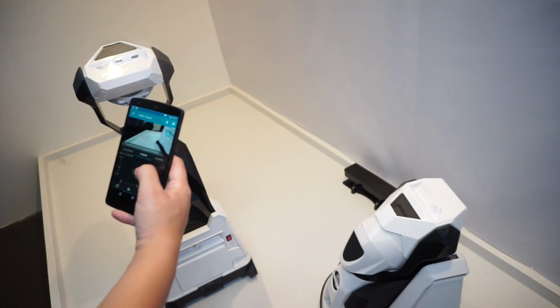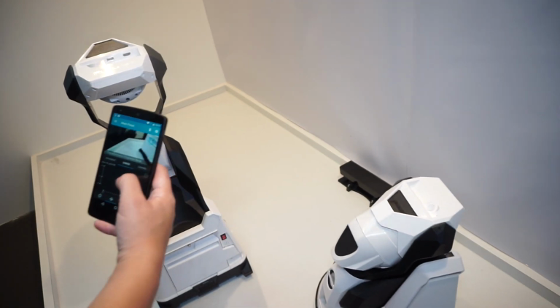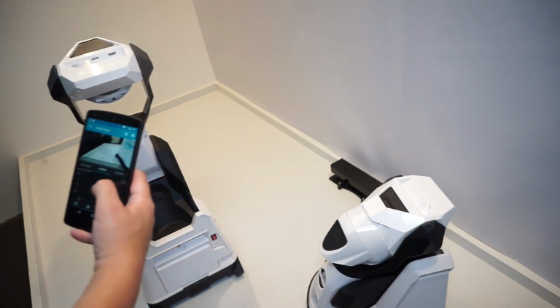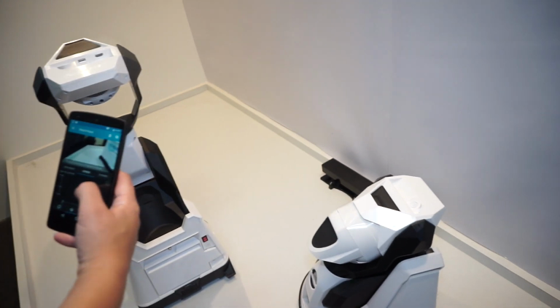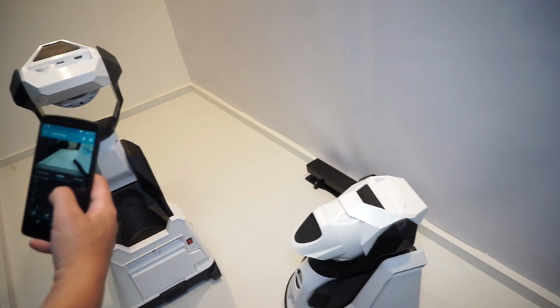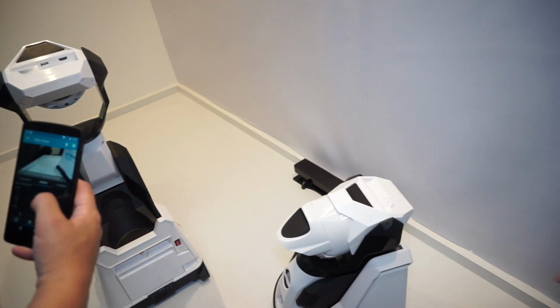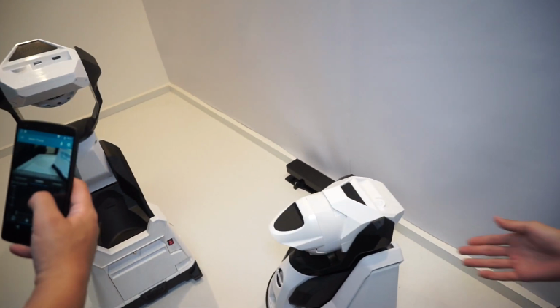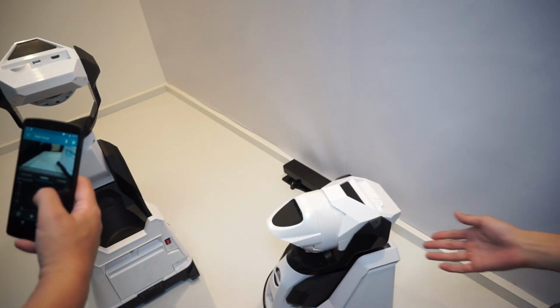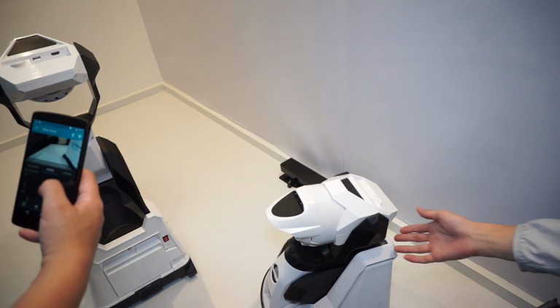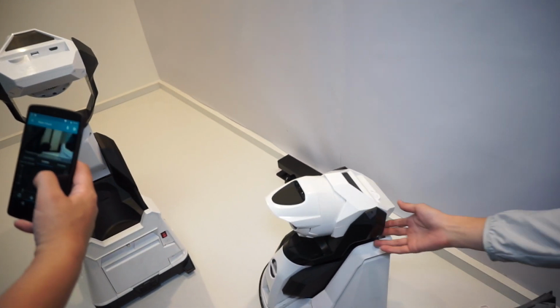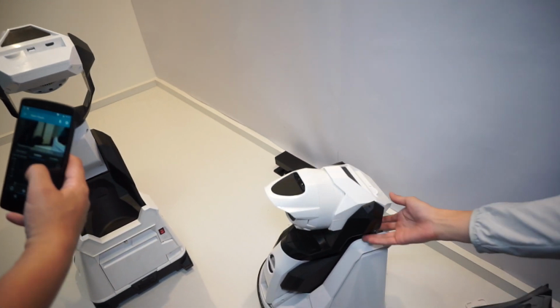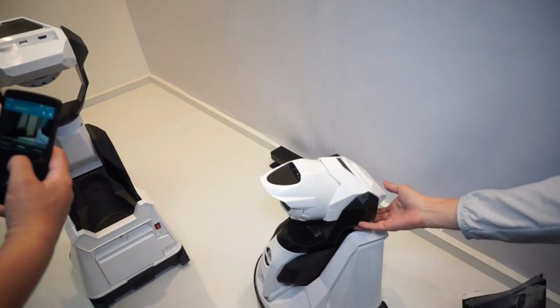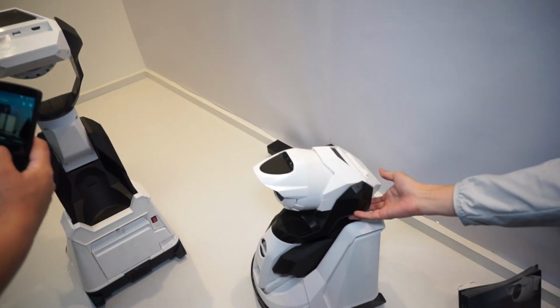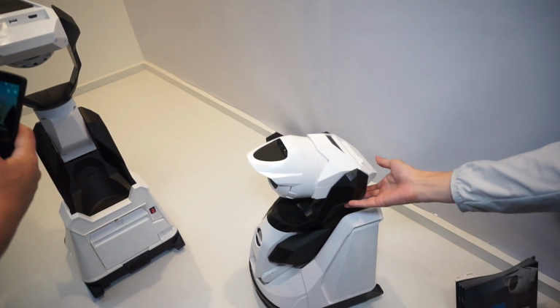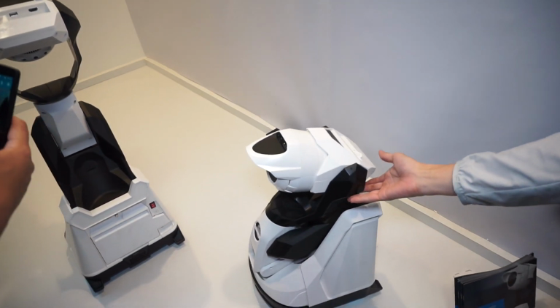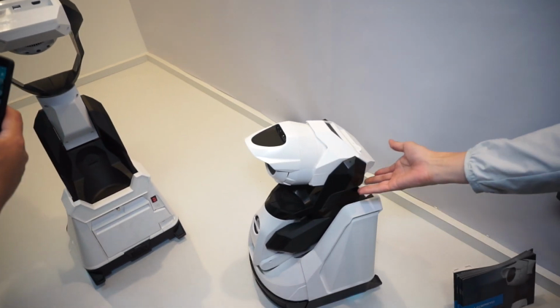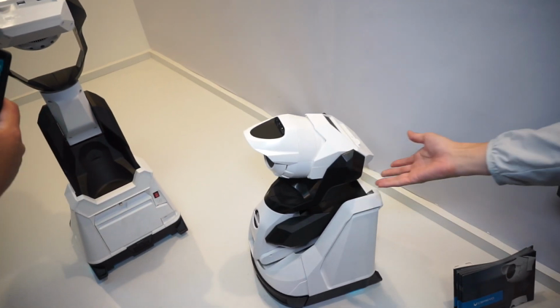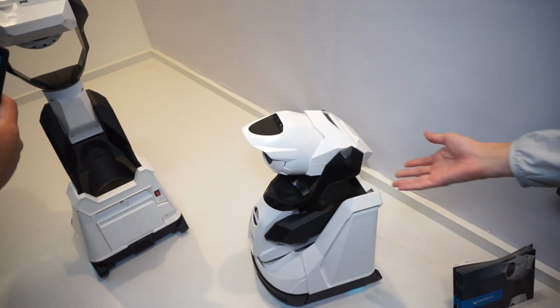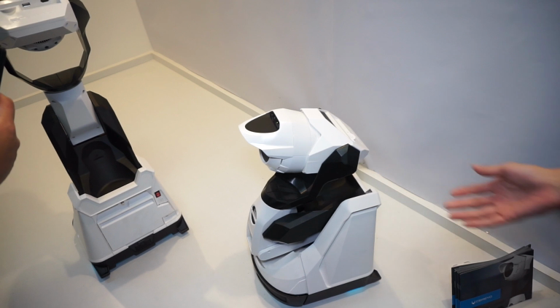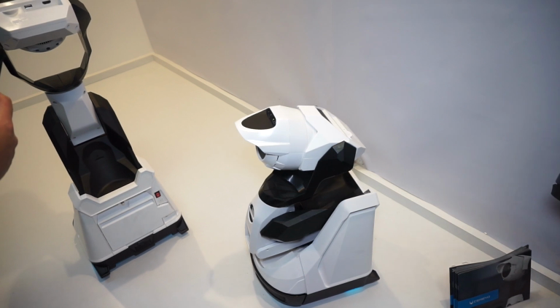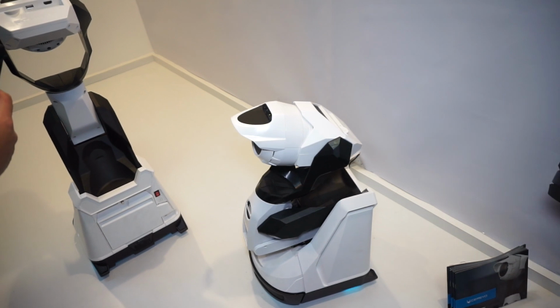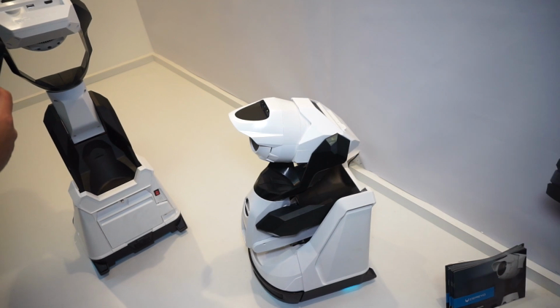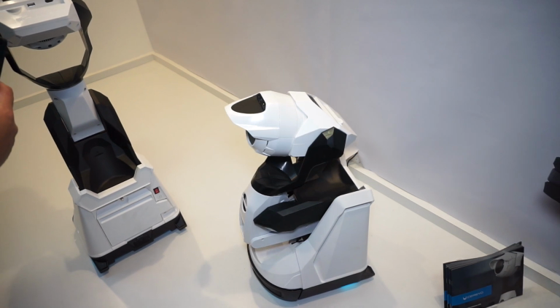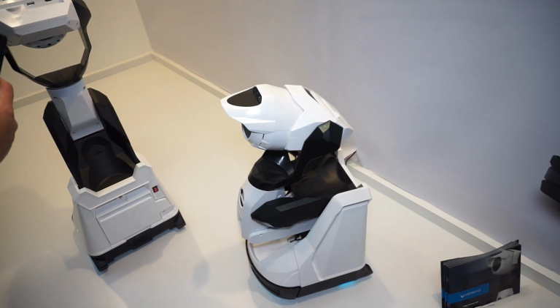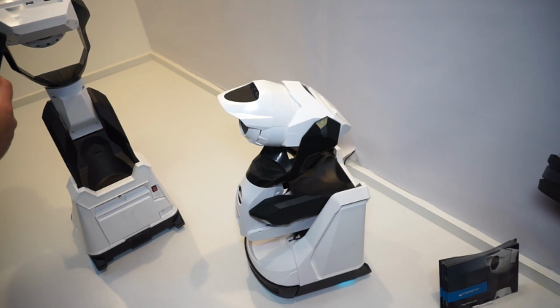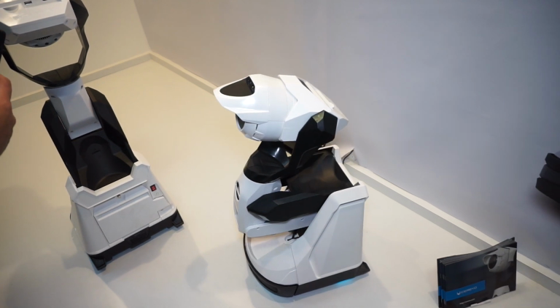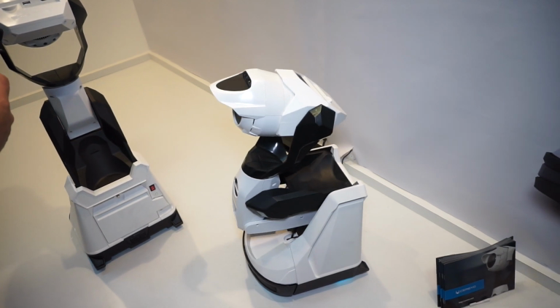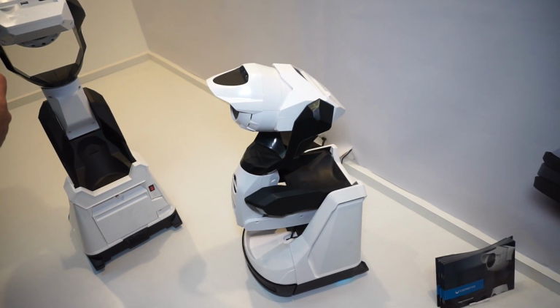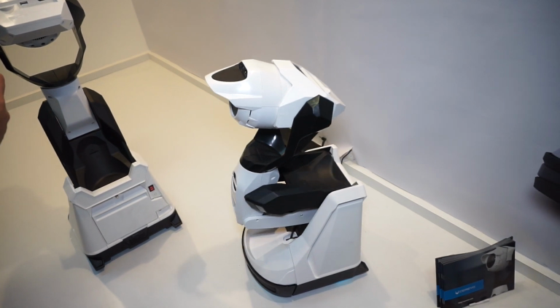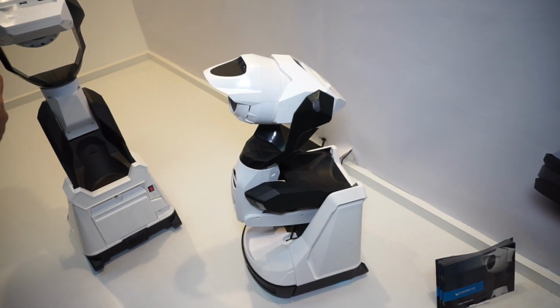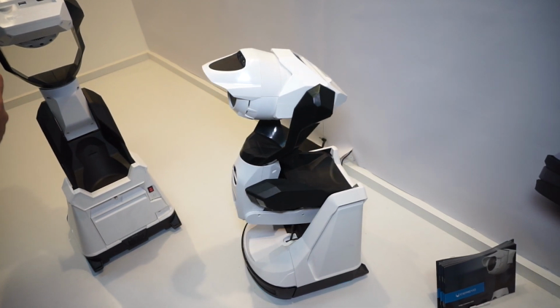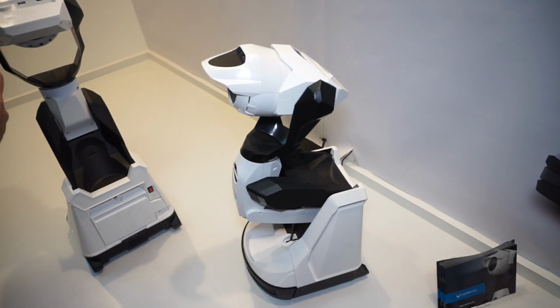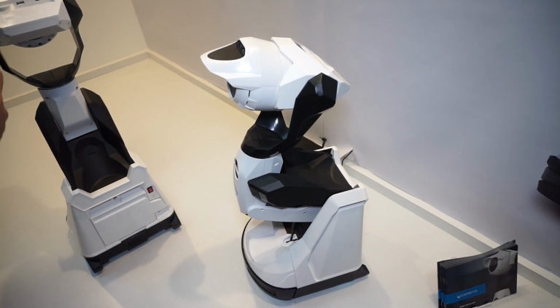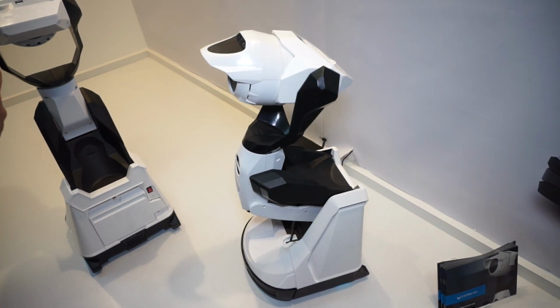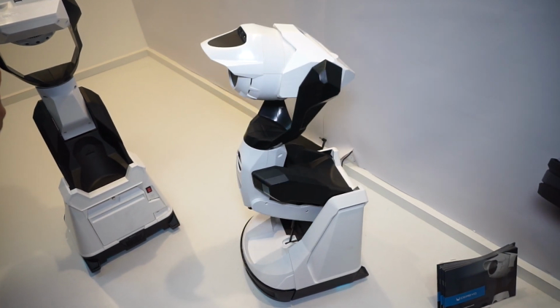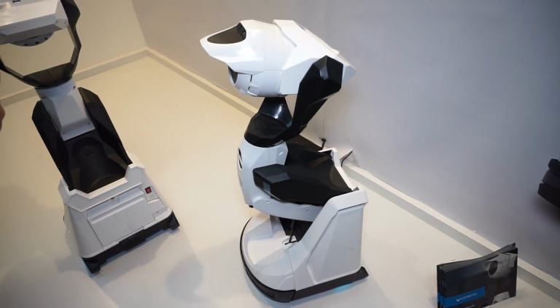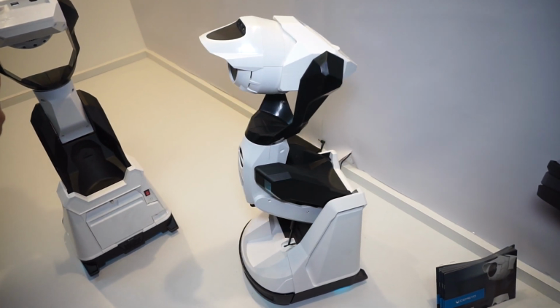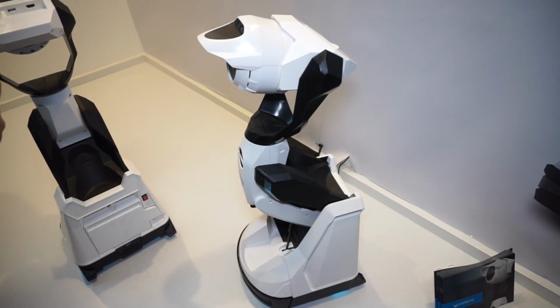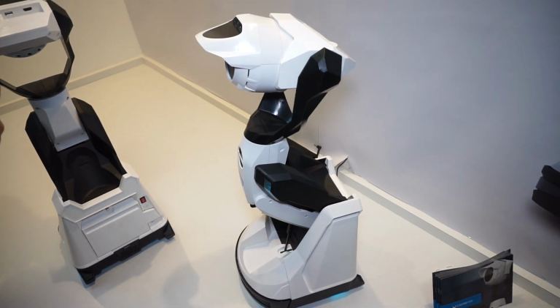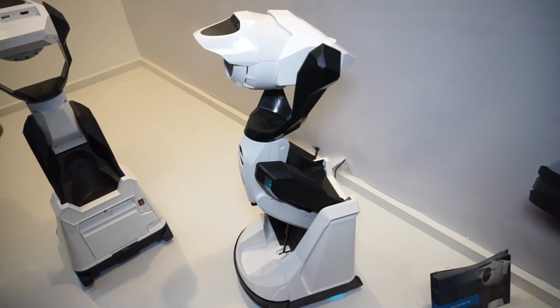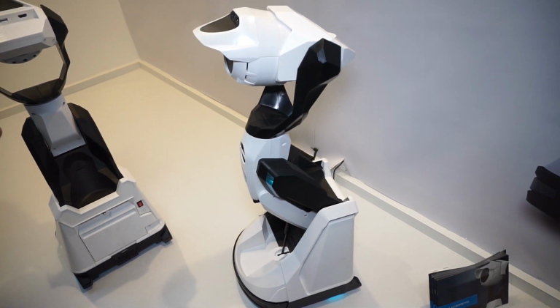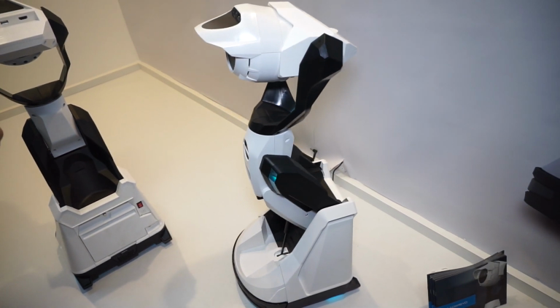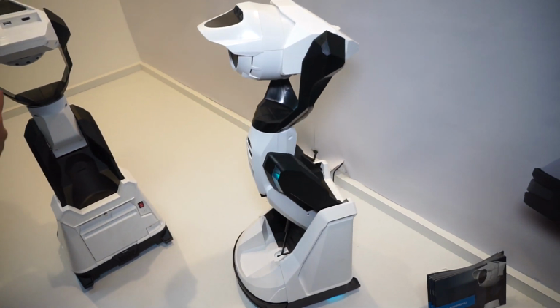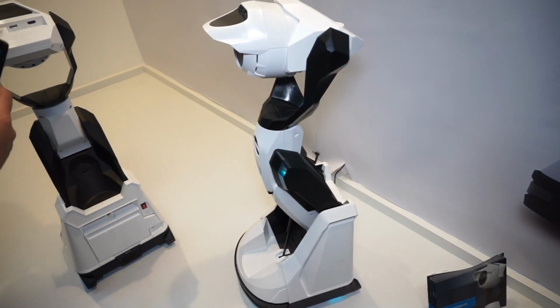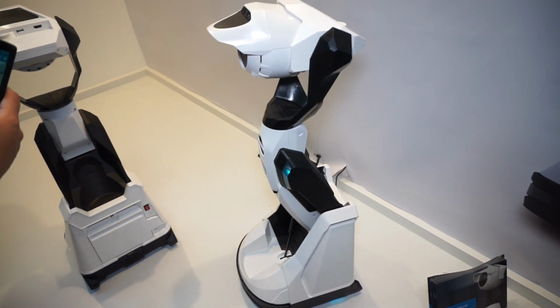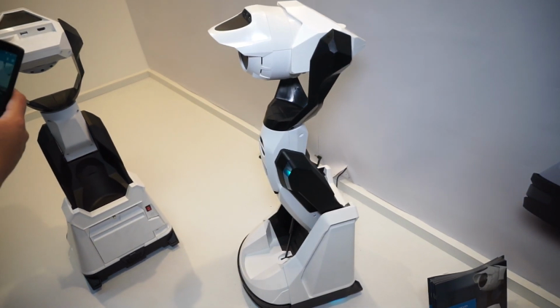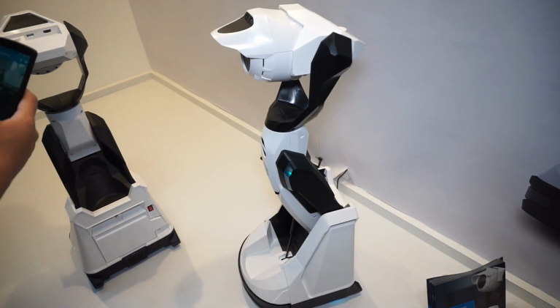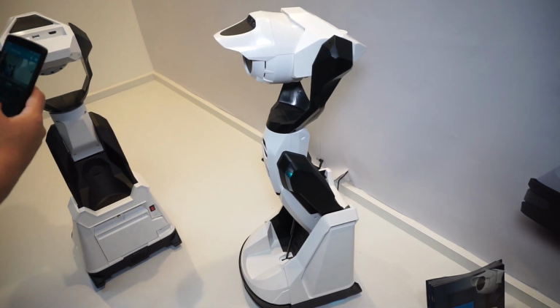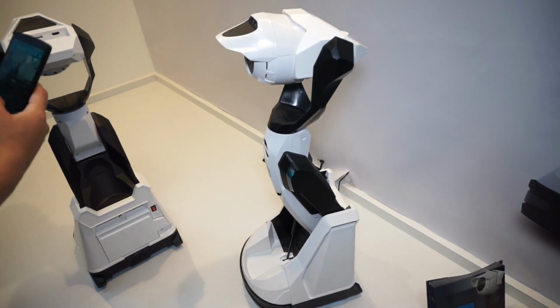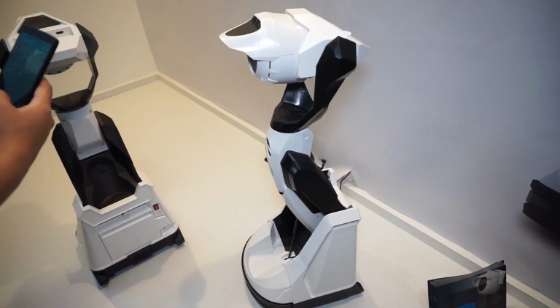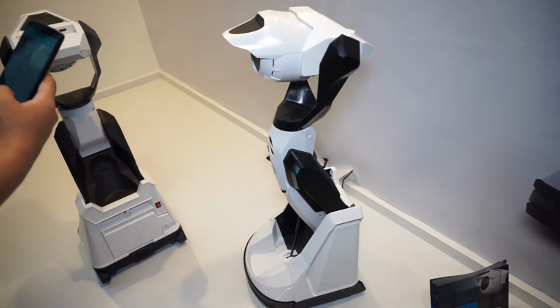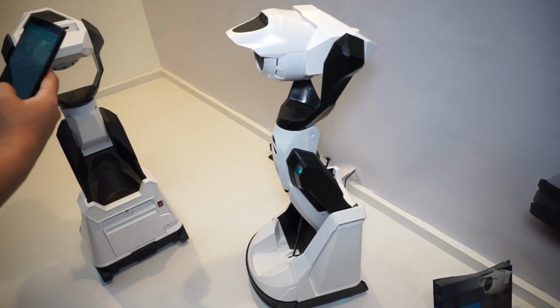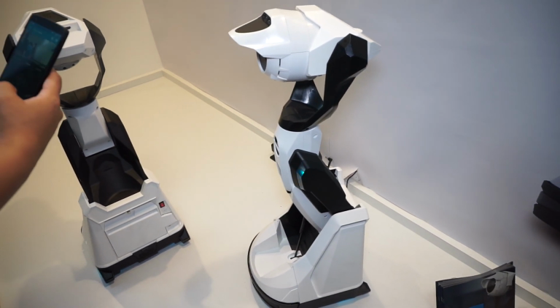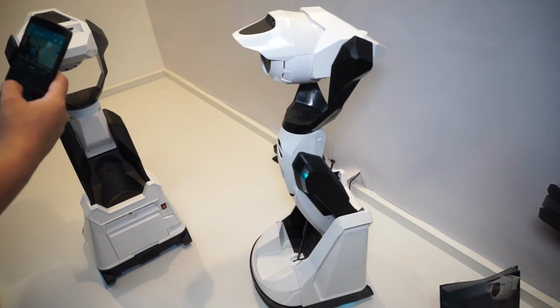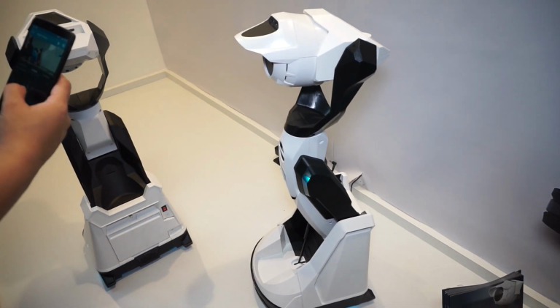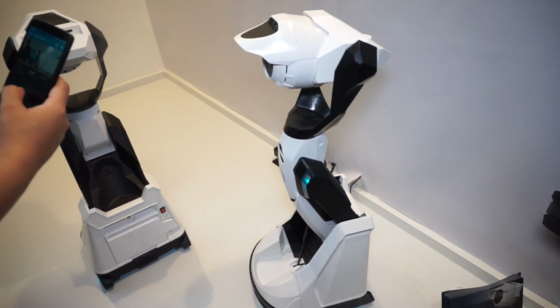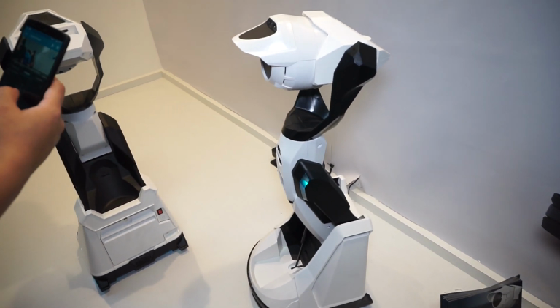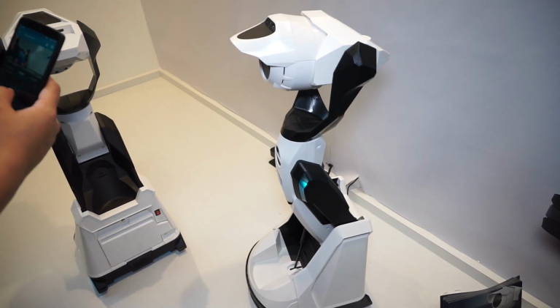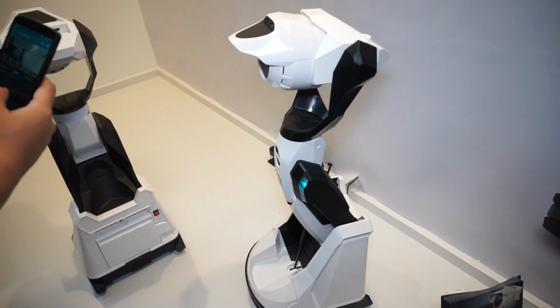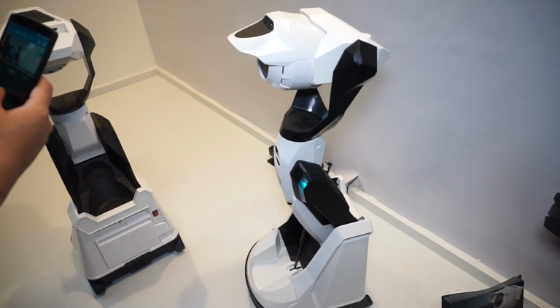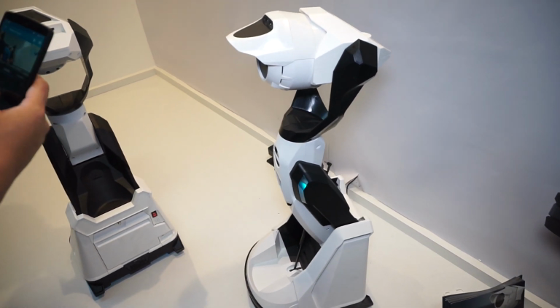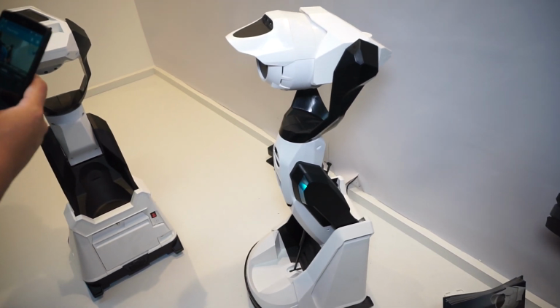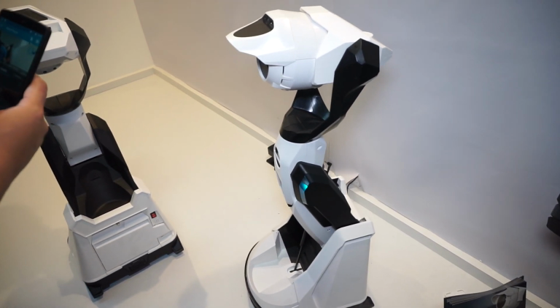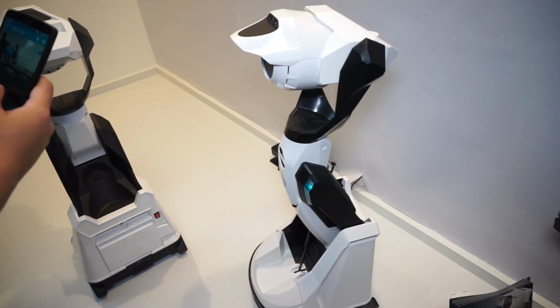Watch him transform. There he goes — he stands up, and he's a projector.